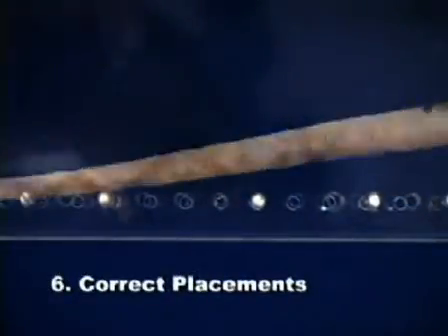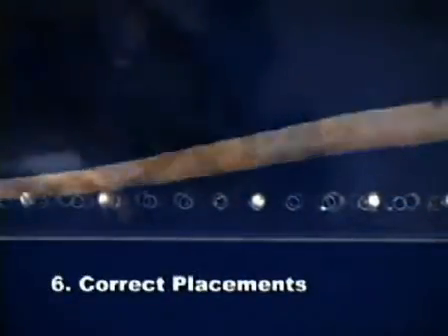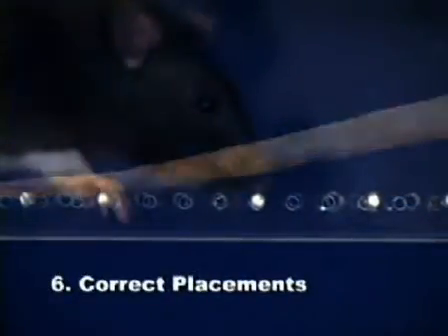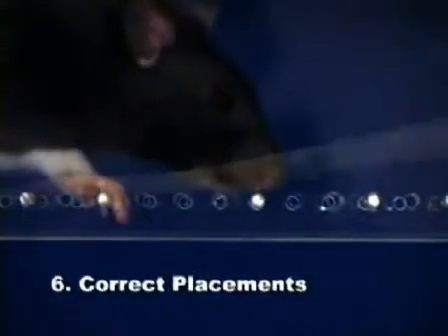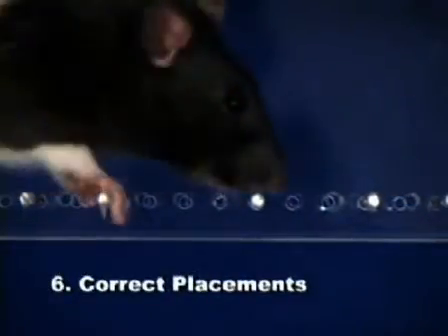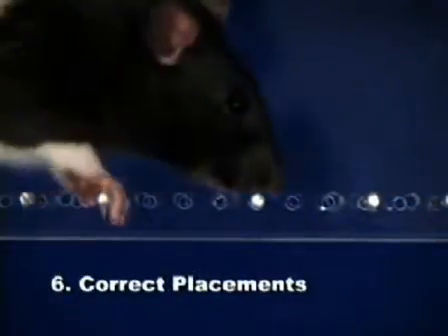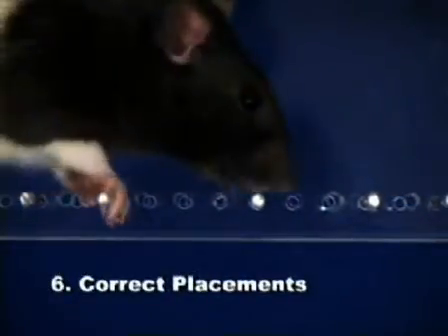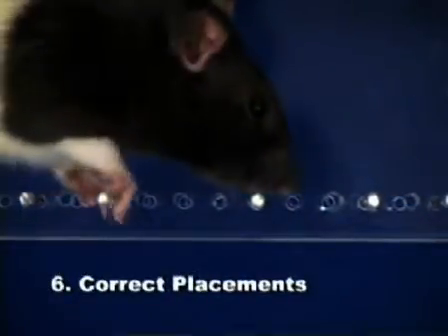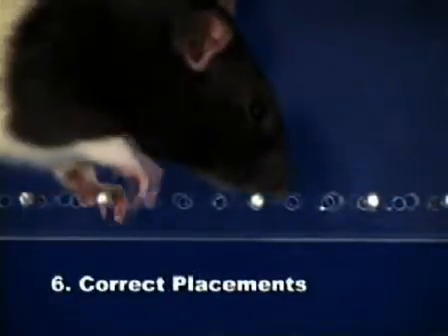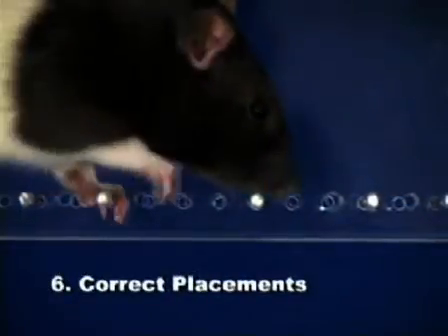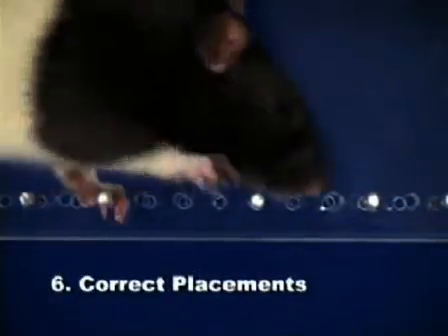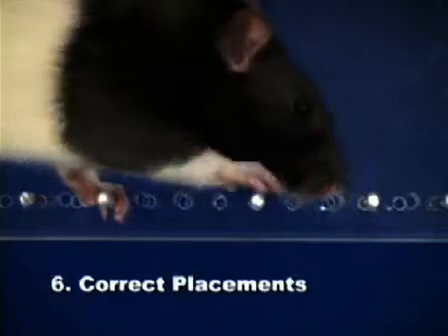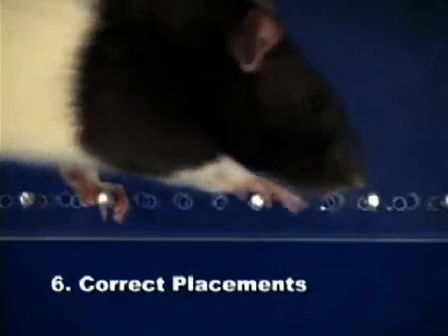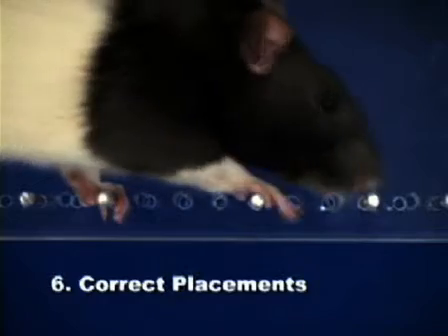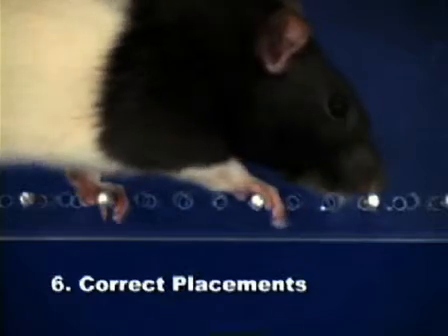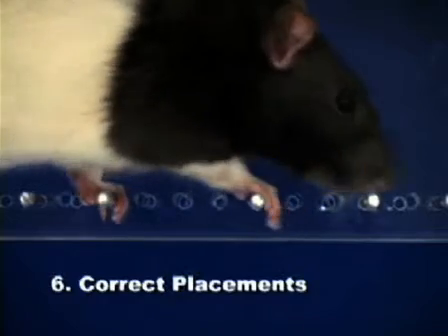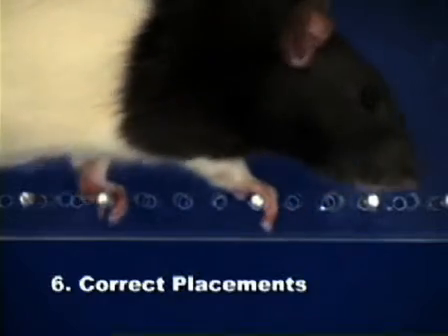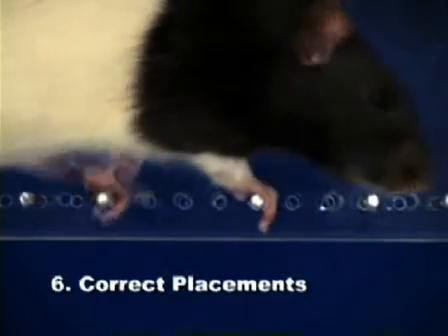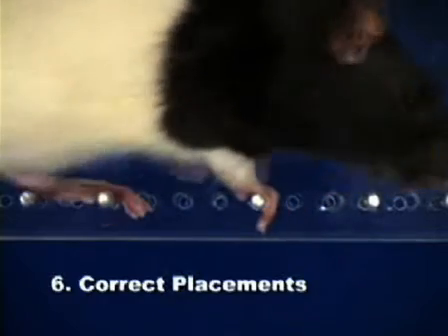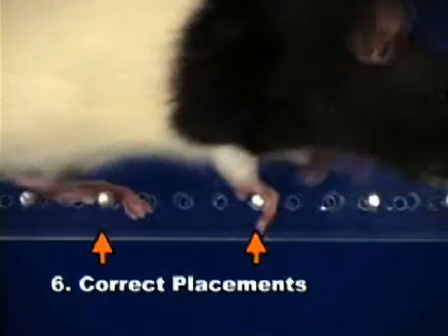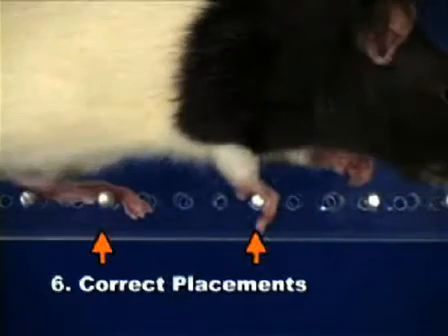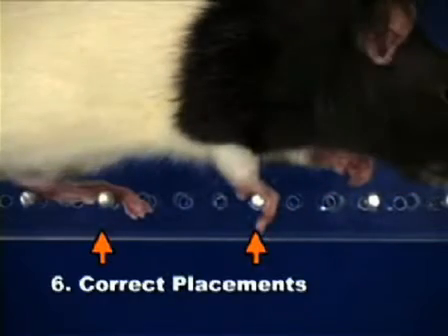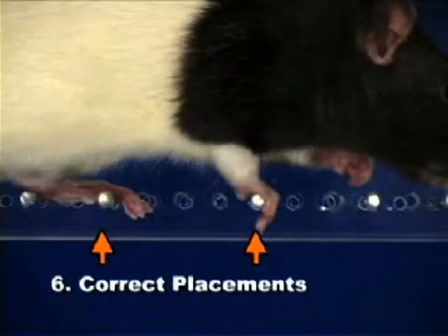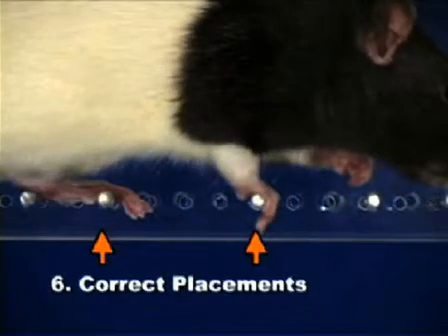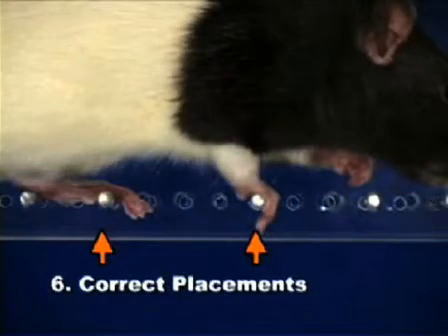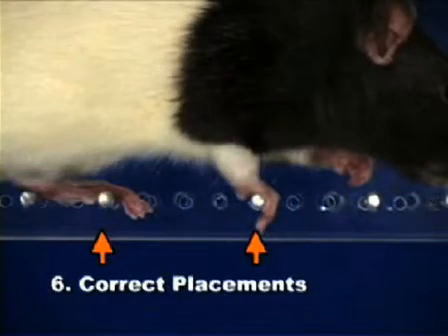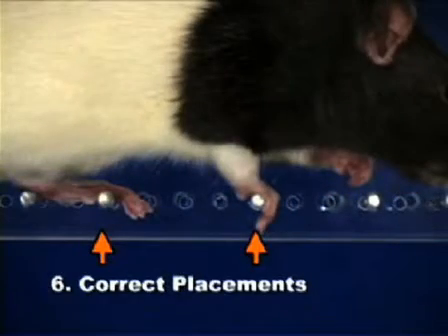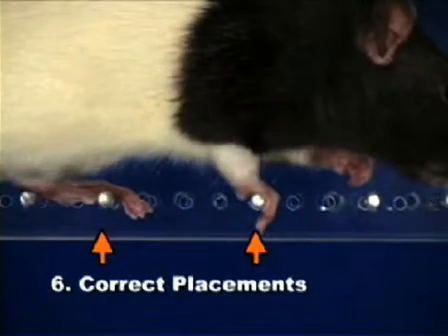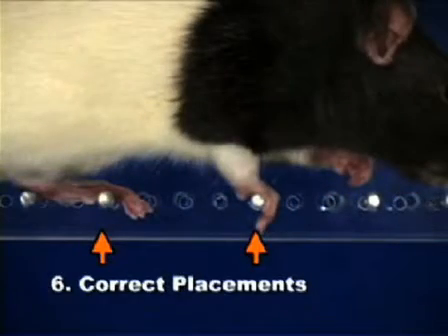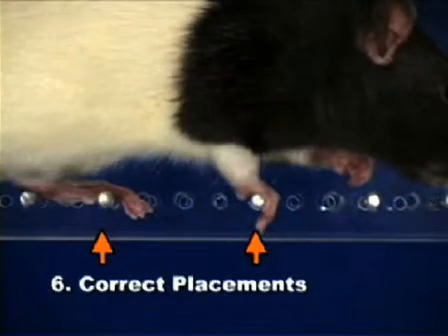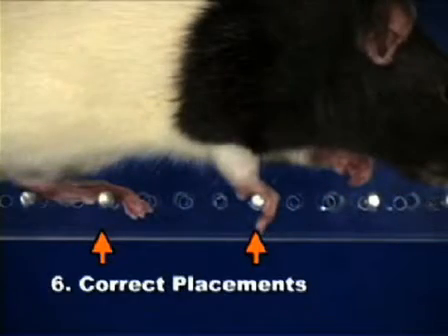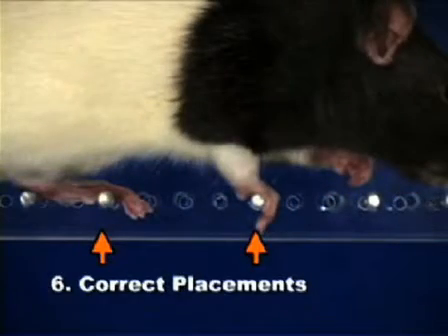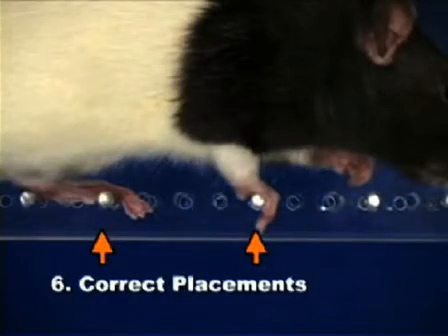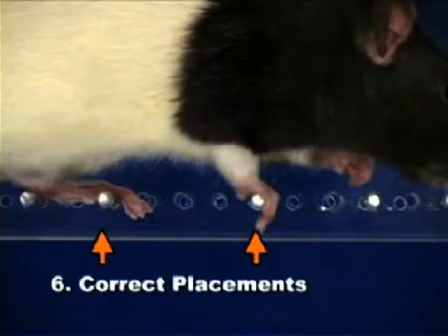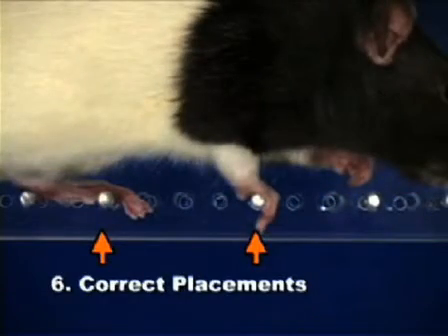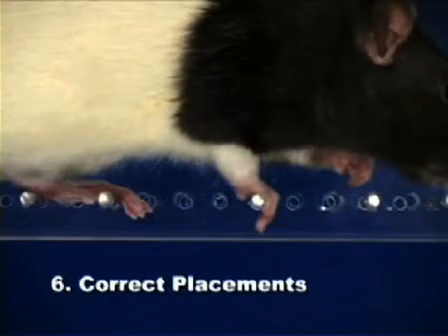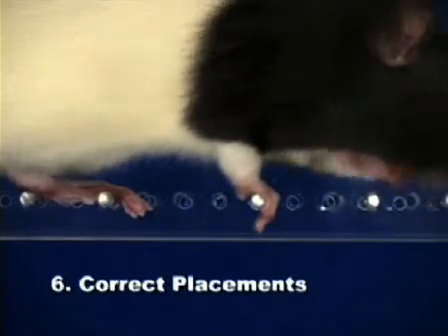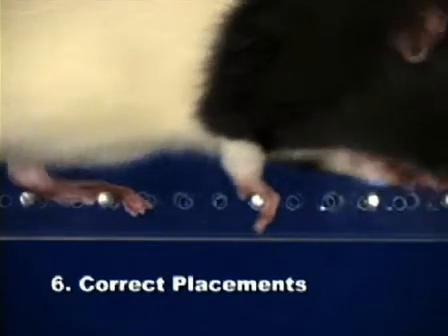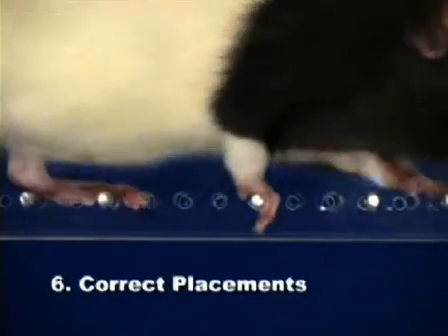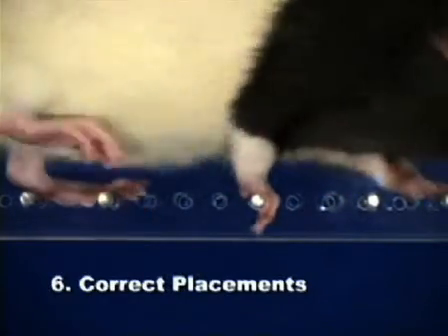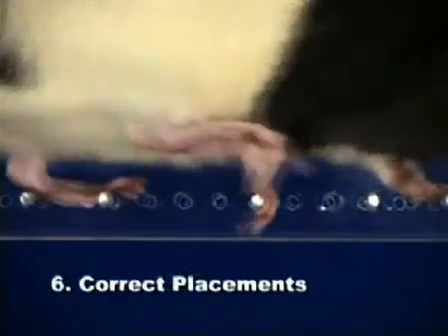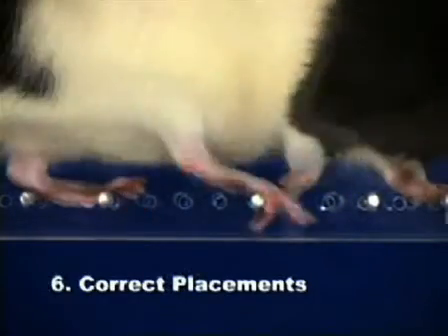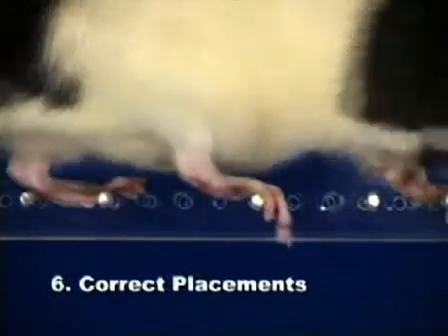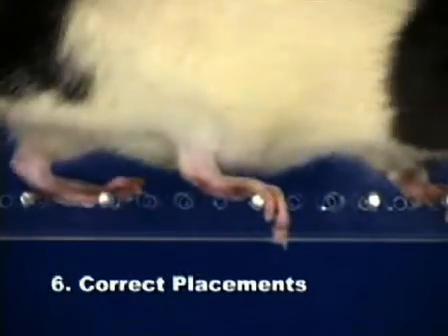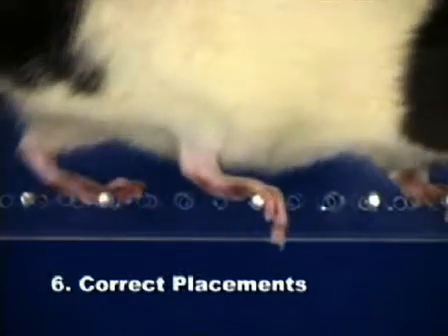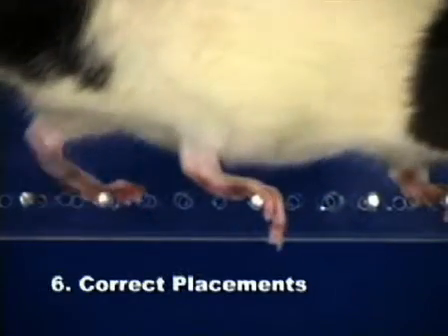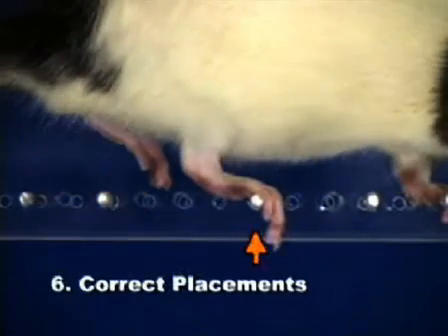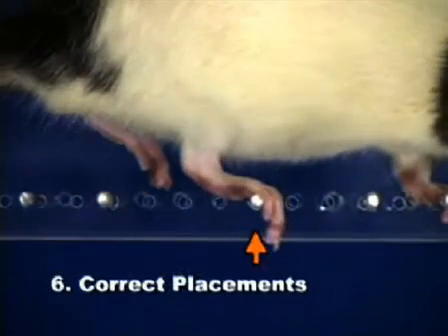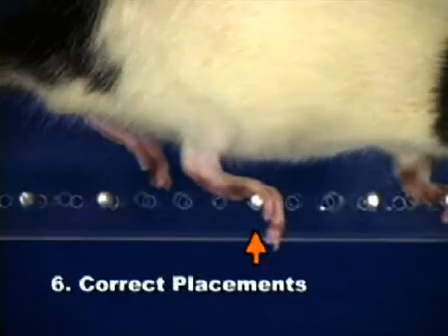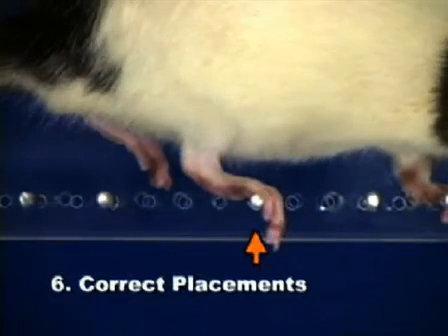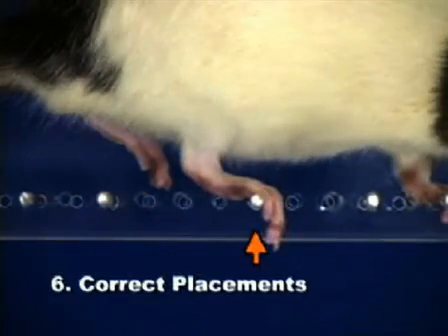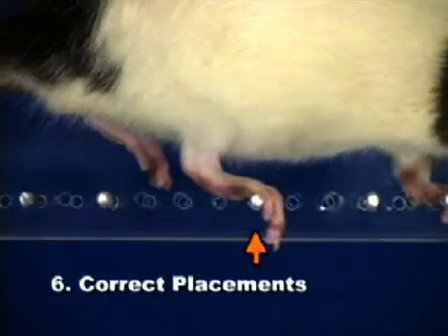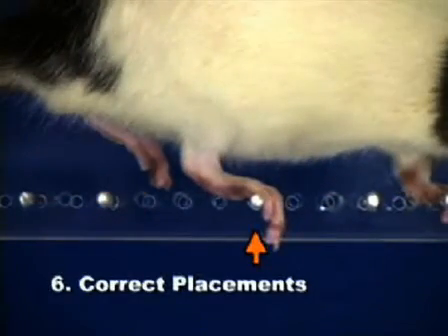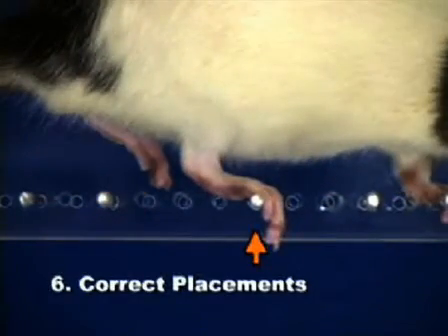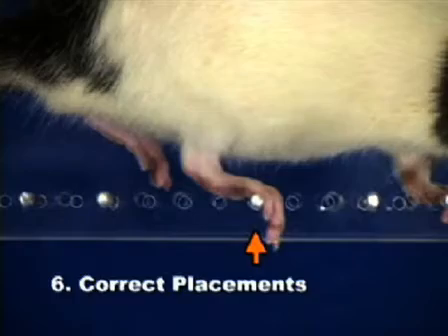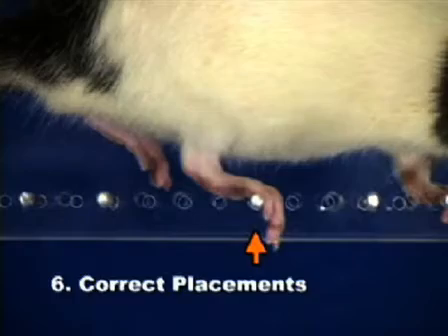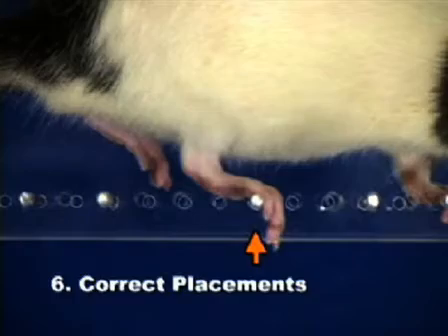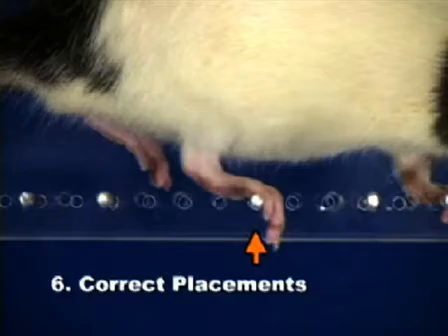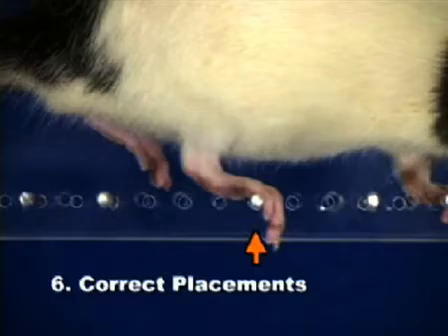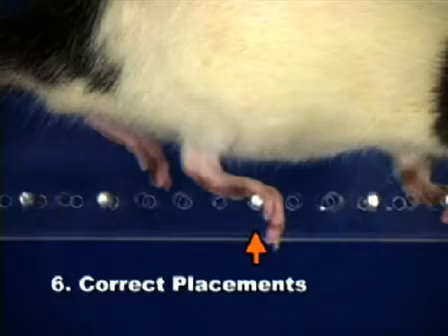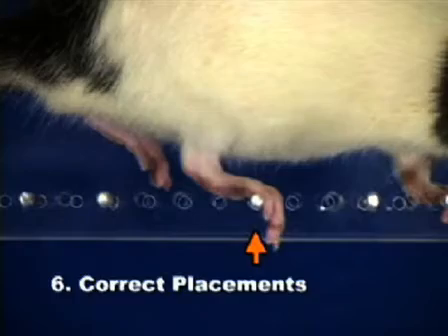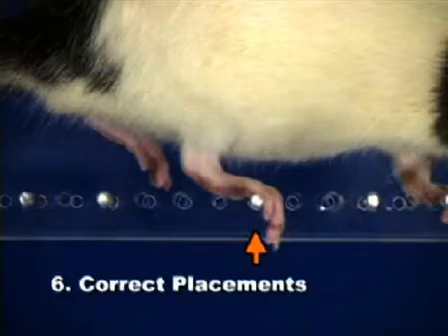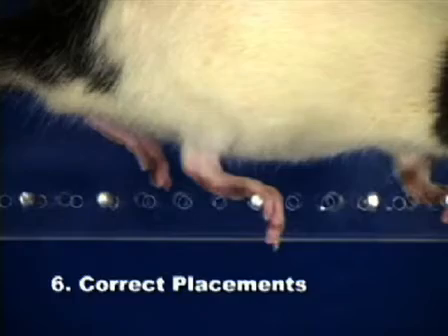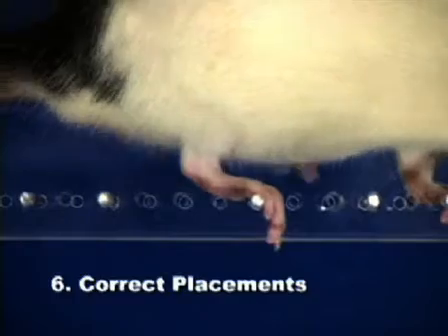A correct placement of a paw requires the midpoint of the palm to be positioned directly on top of a rung while fully bearing weight.